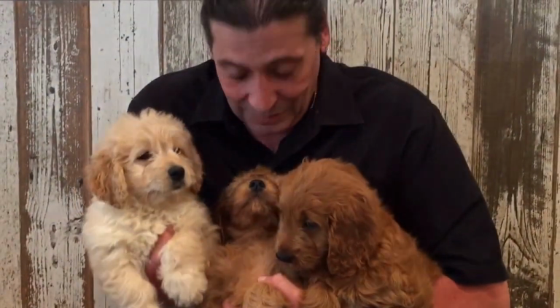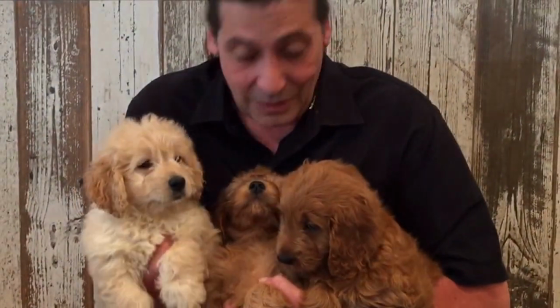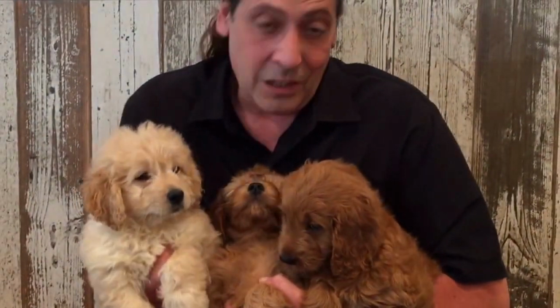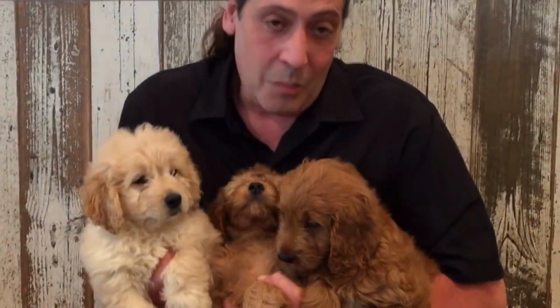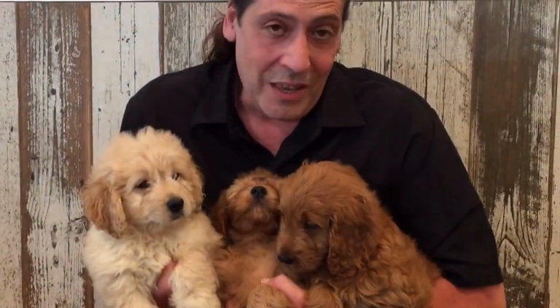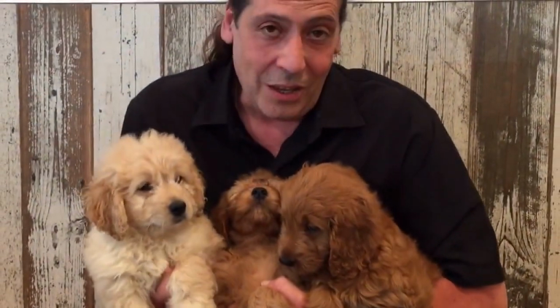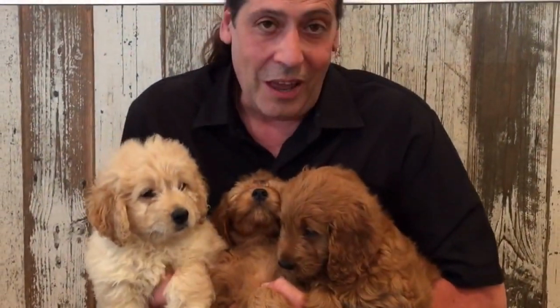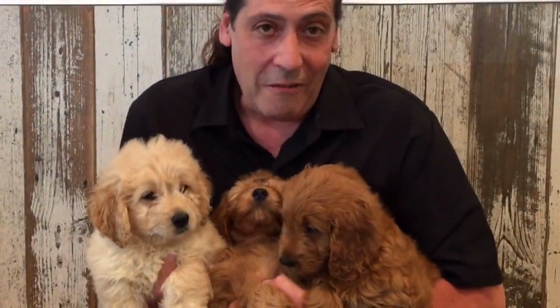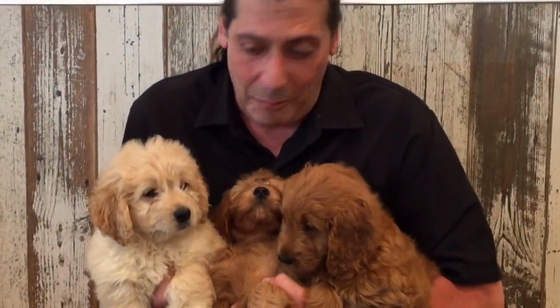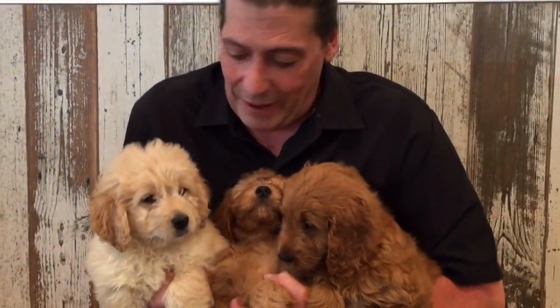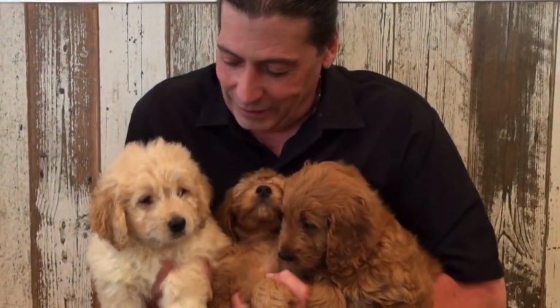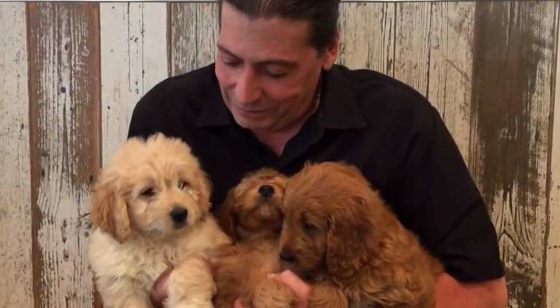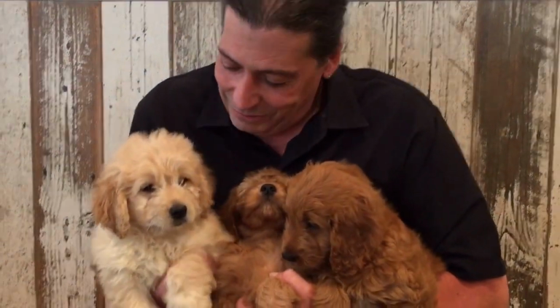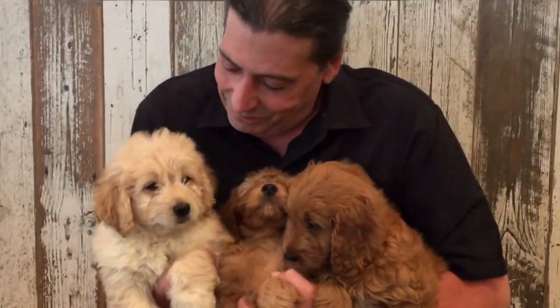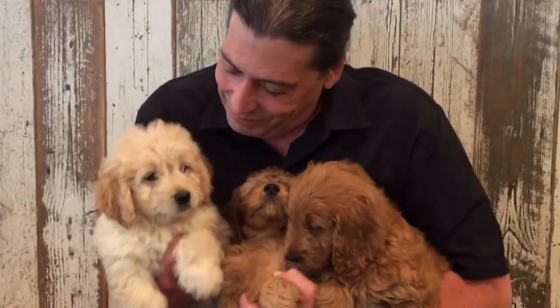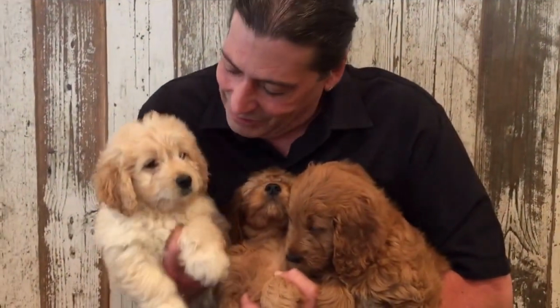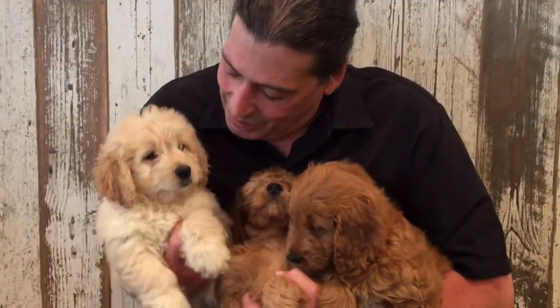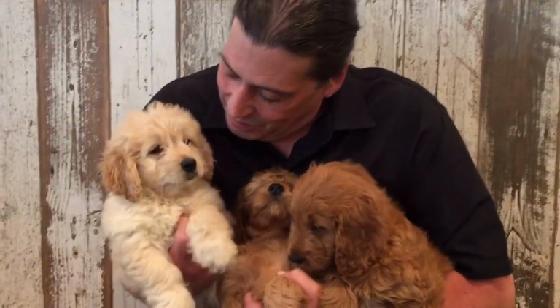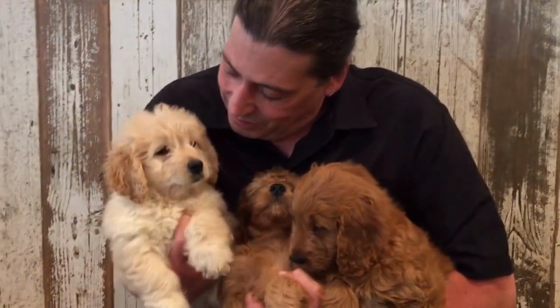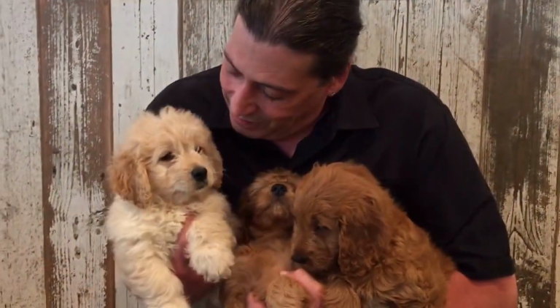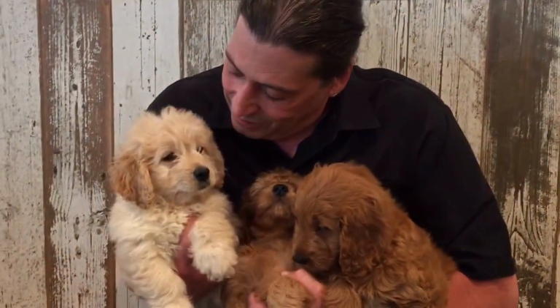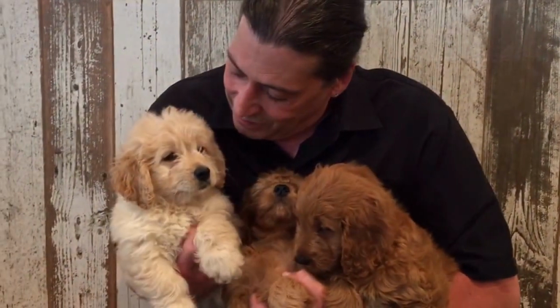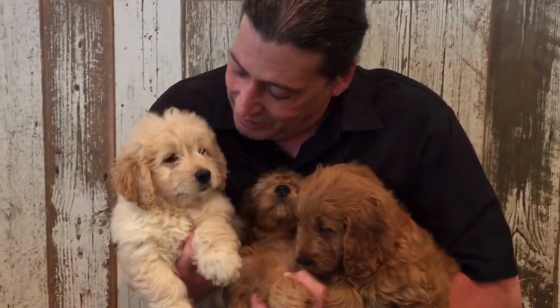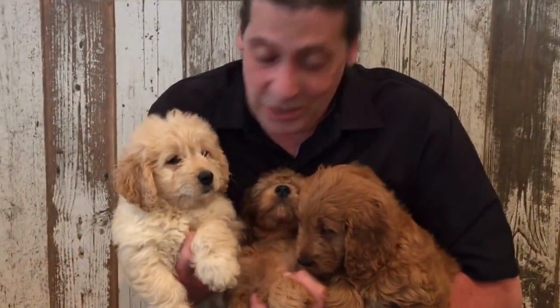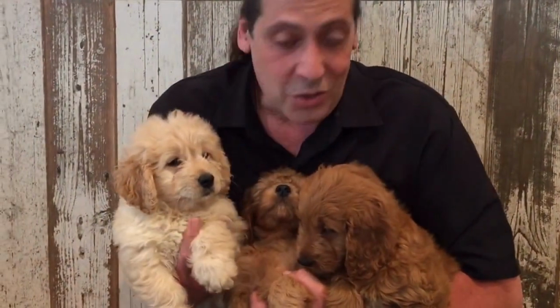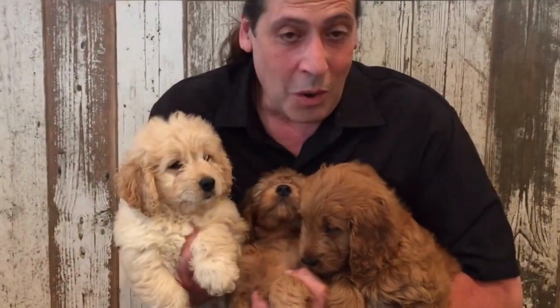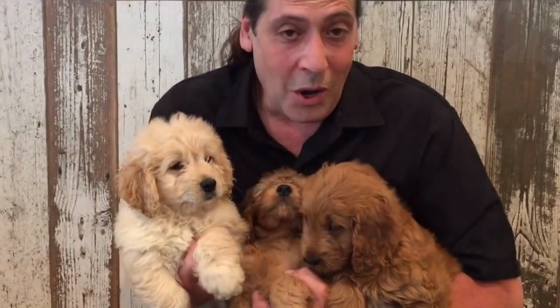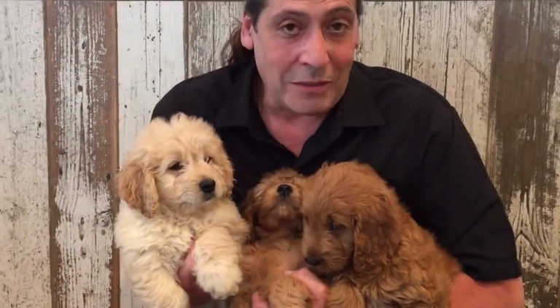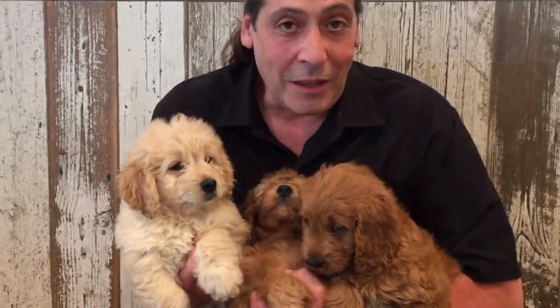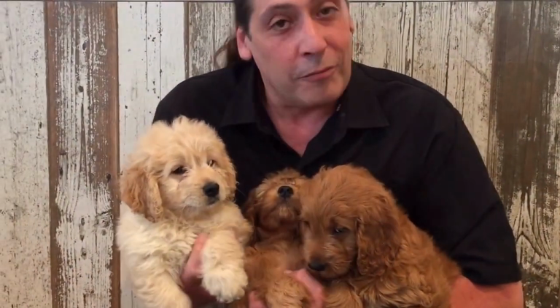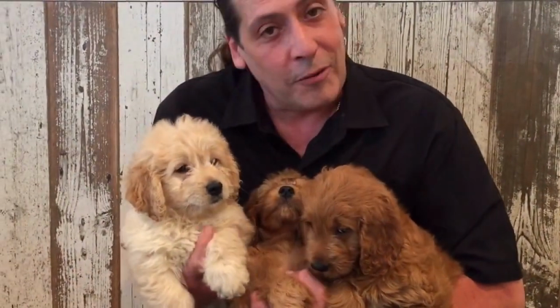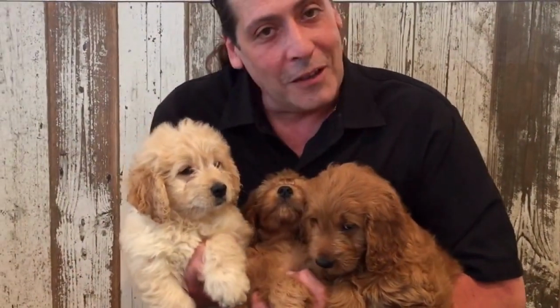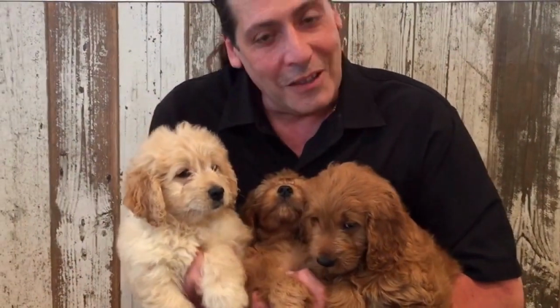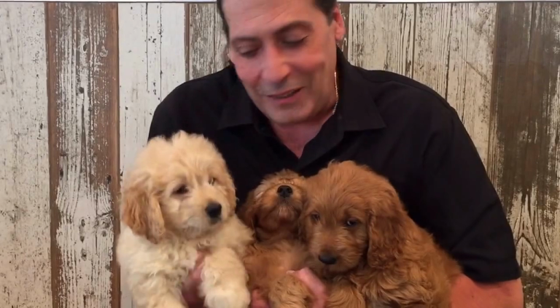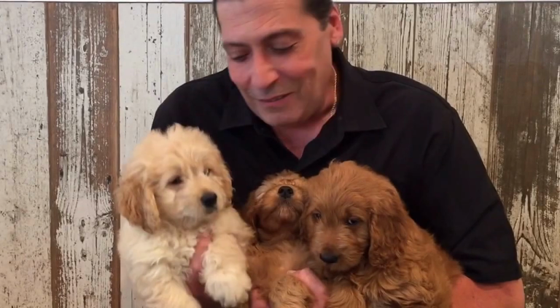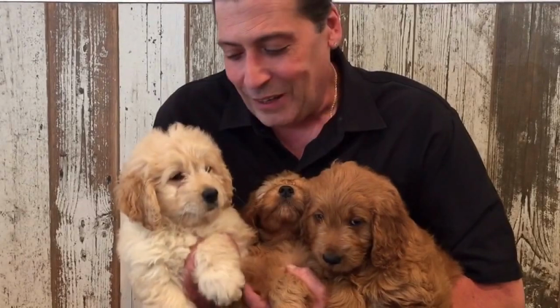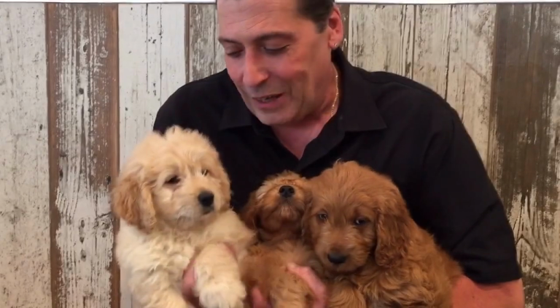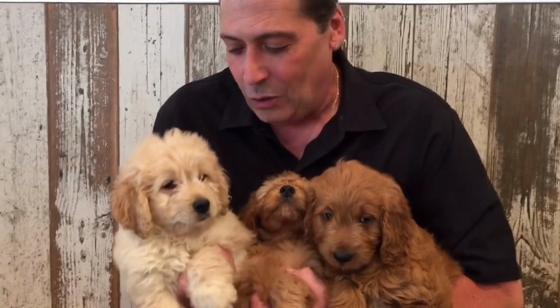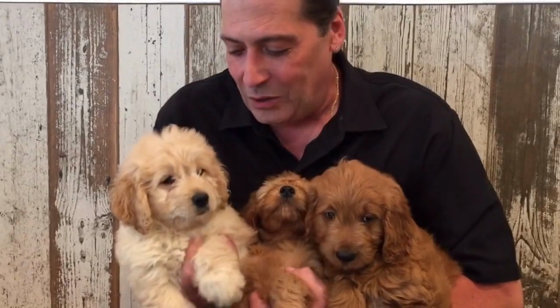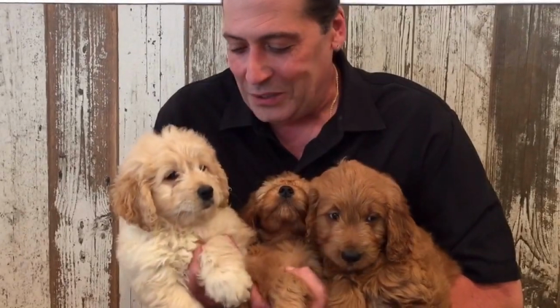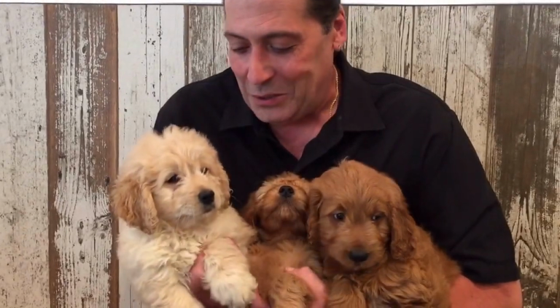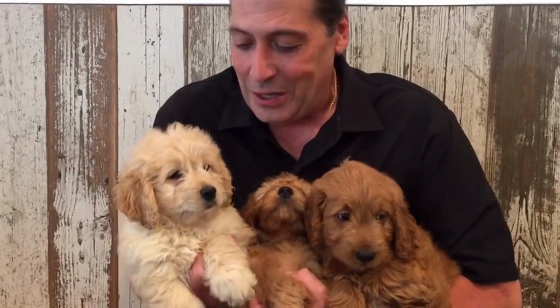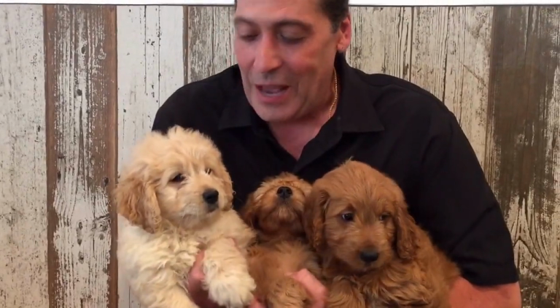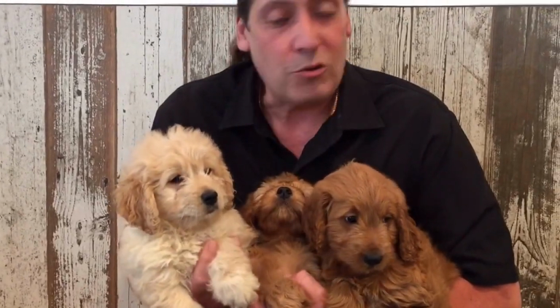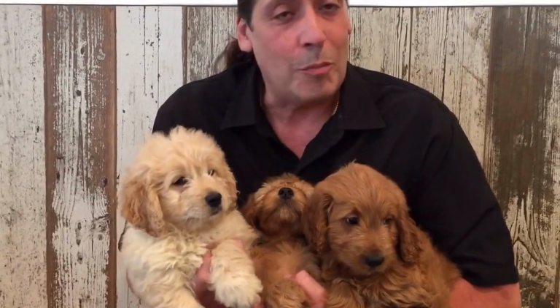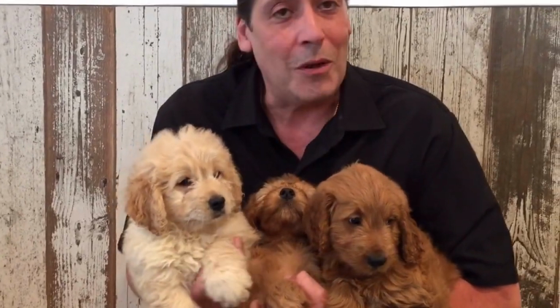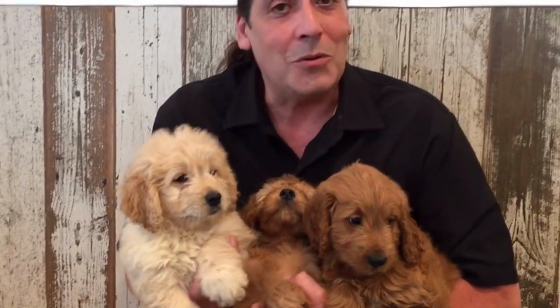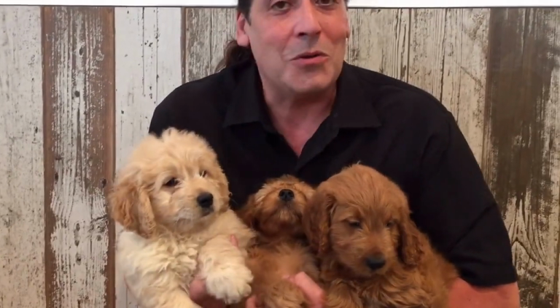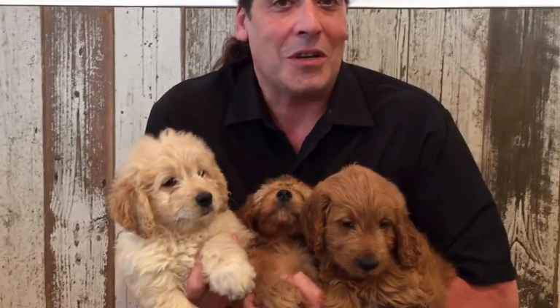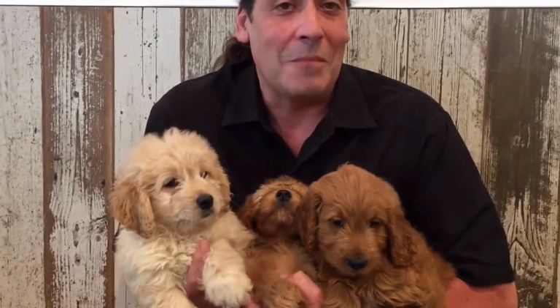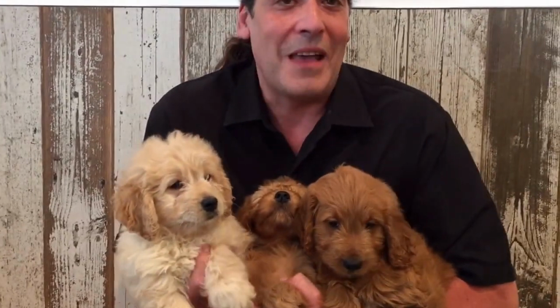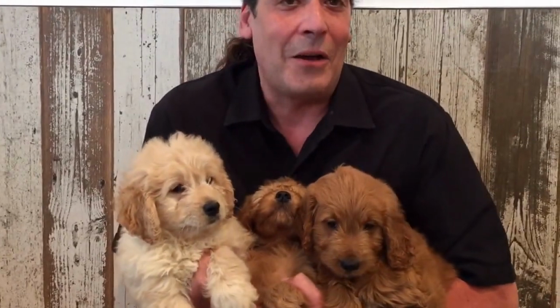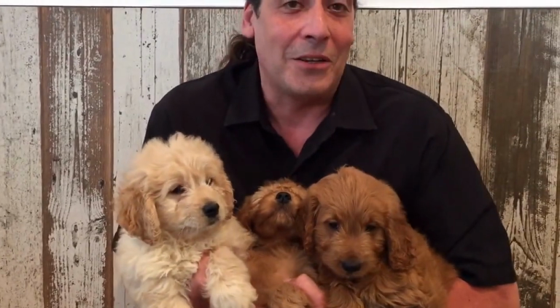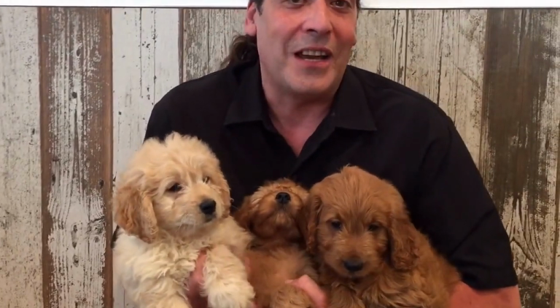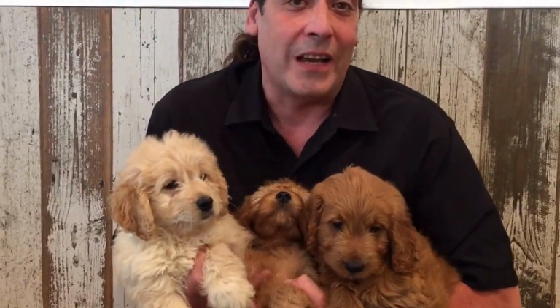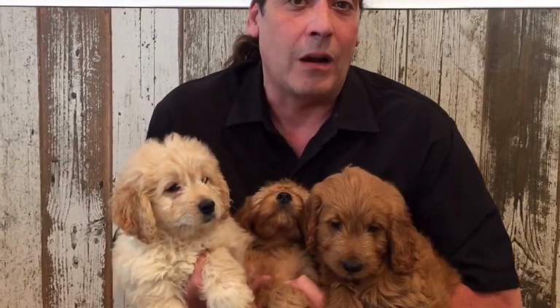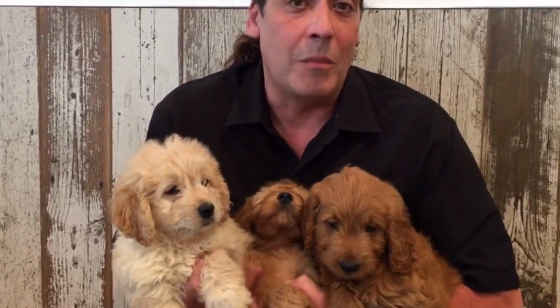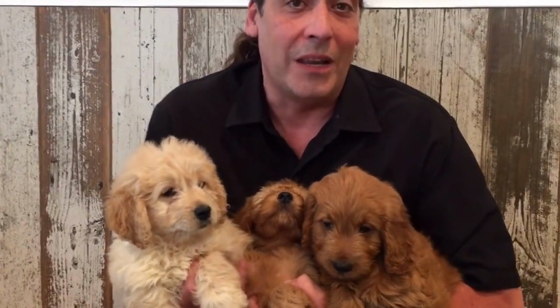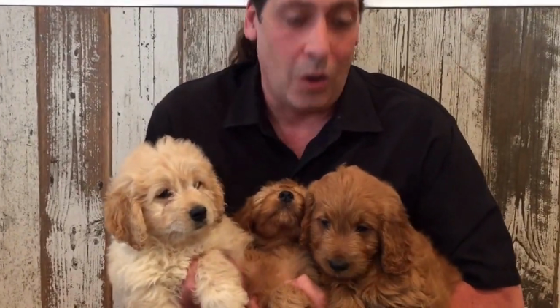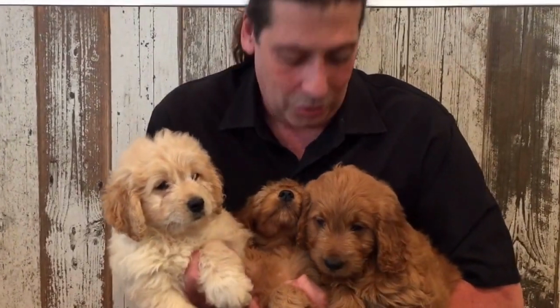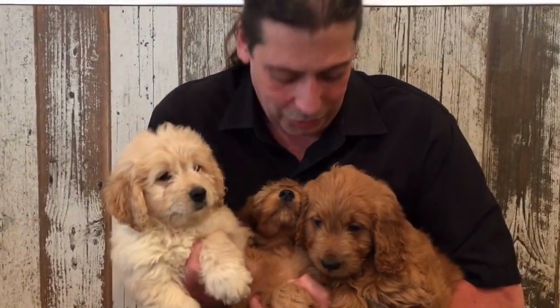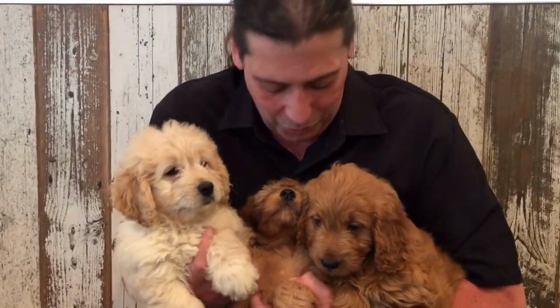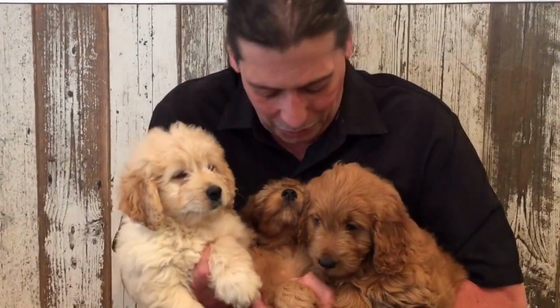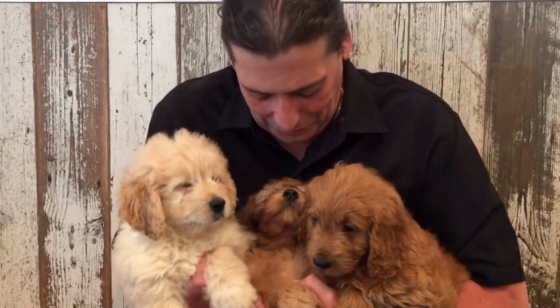They're going to make your life better. They're smart, they're friendly, they've got all these good attributes. You should come down and check out a mini golden doodle.